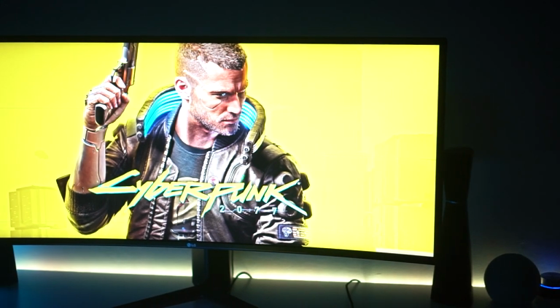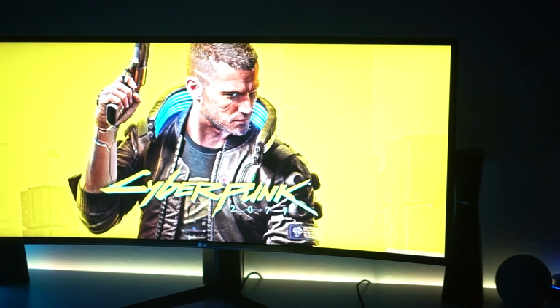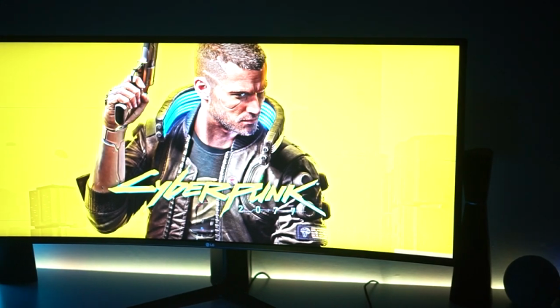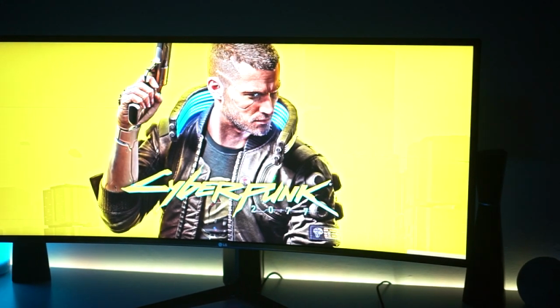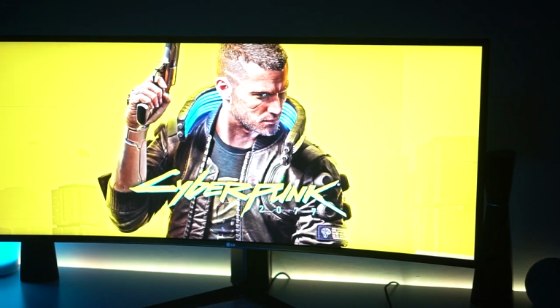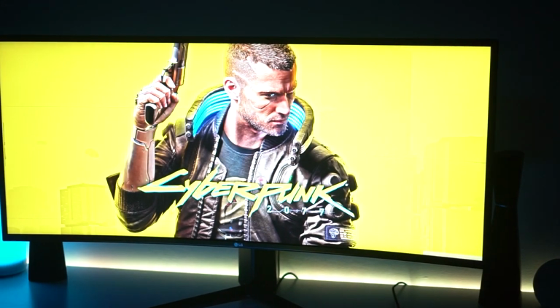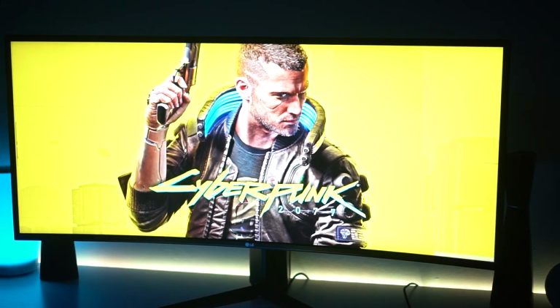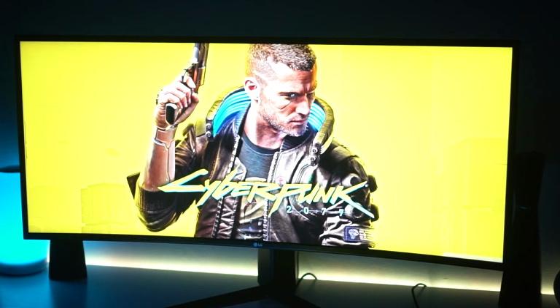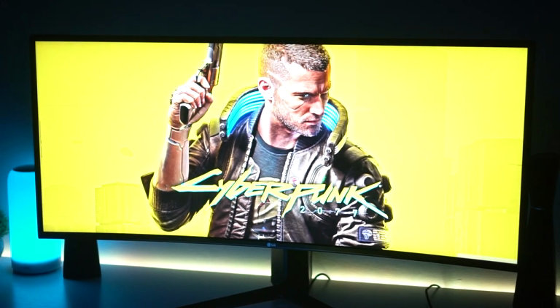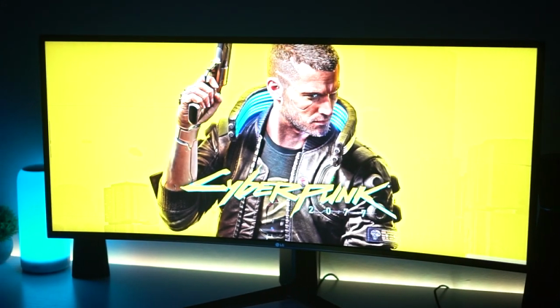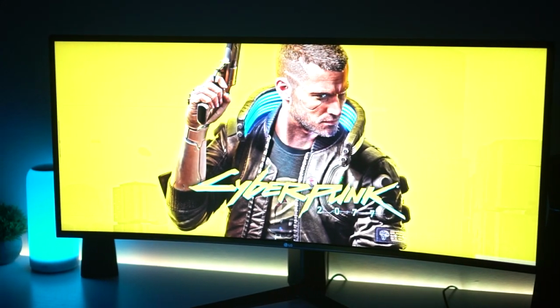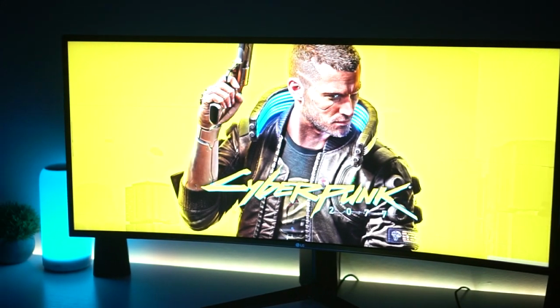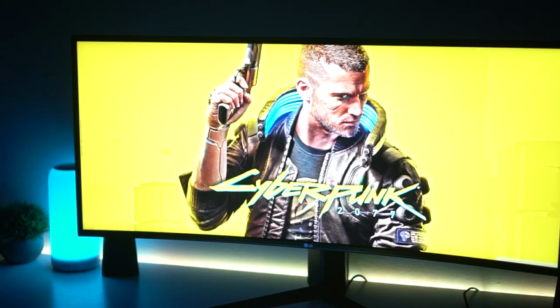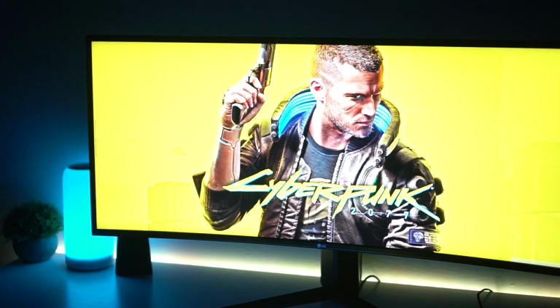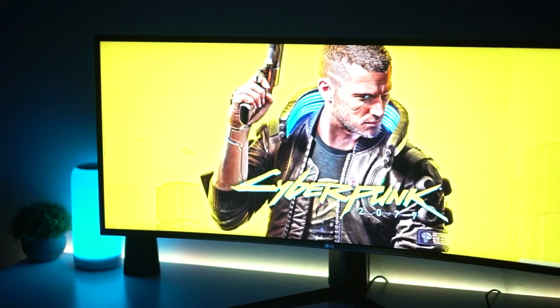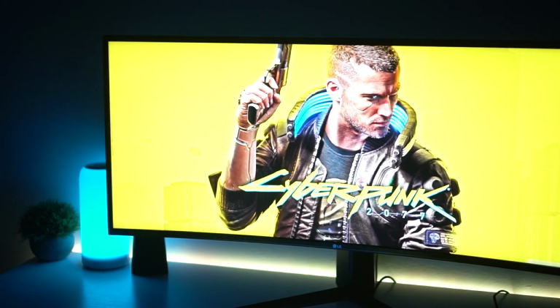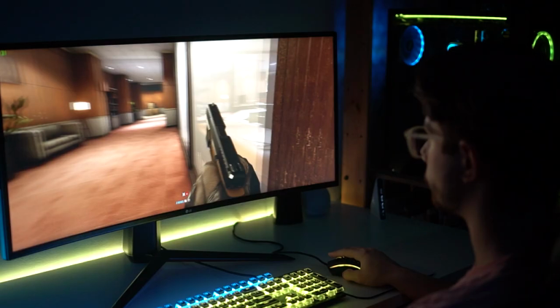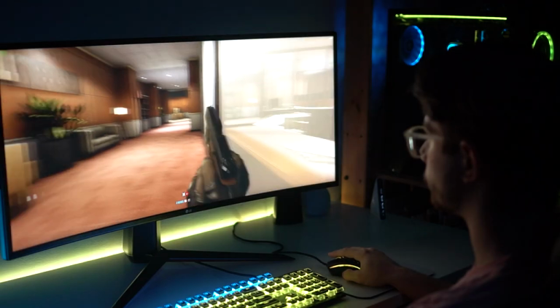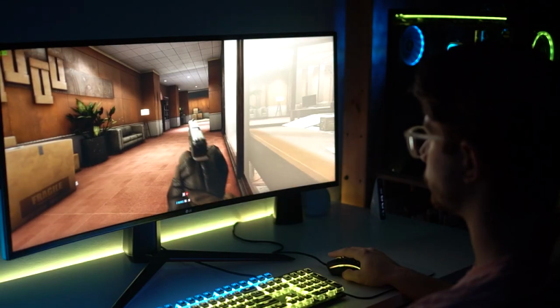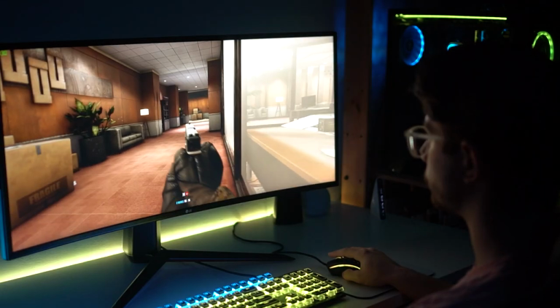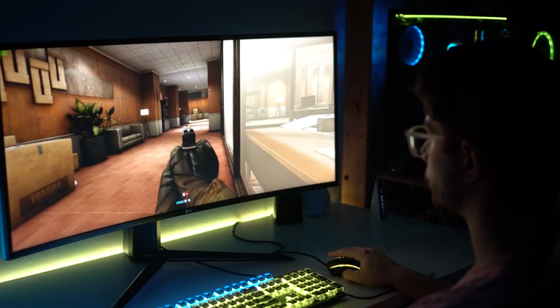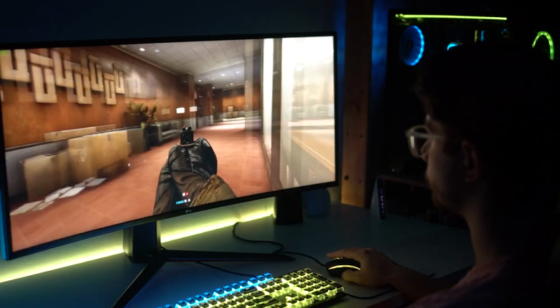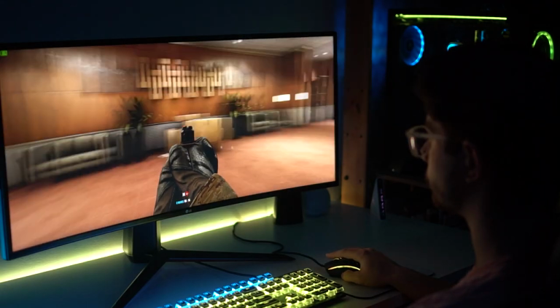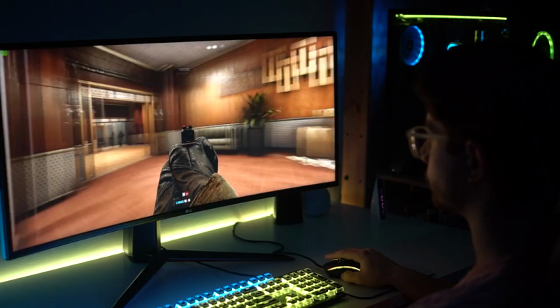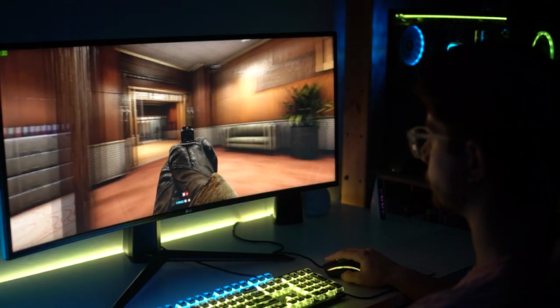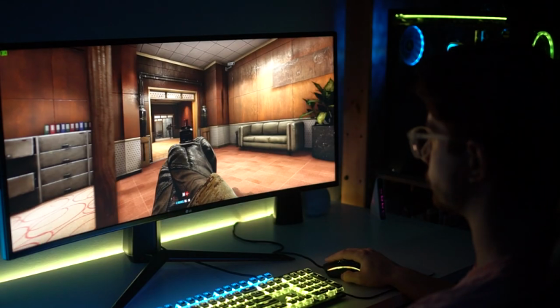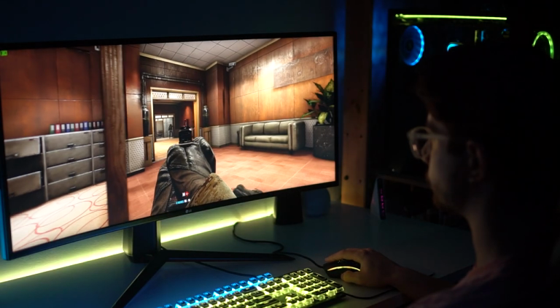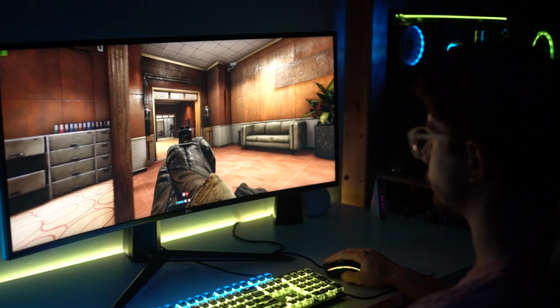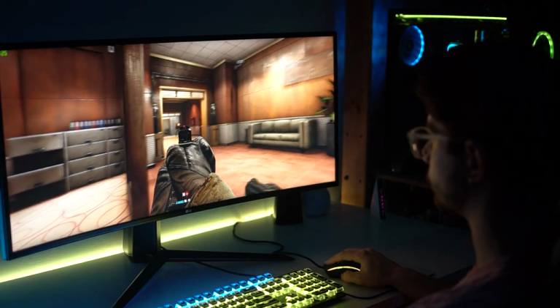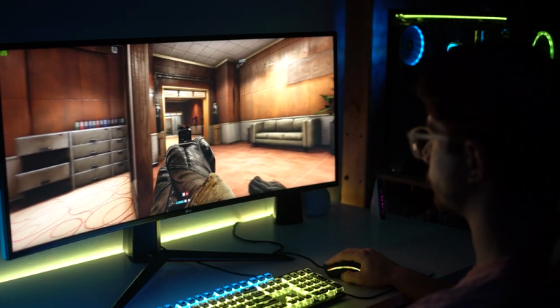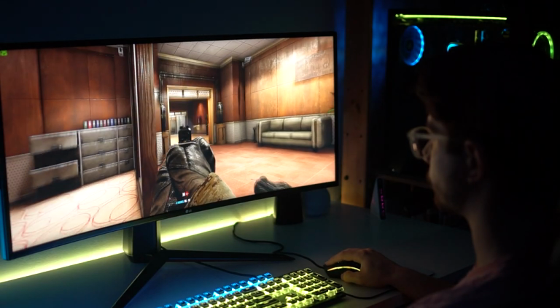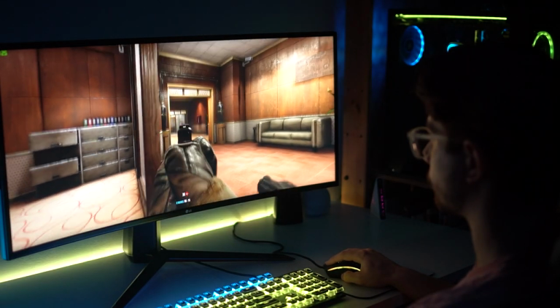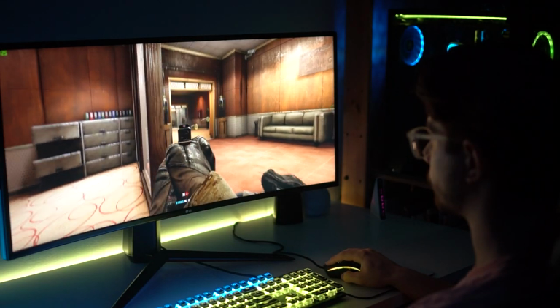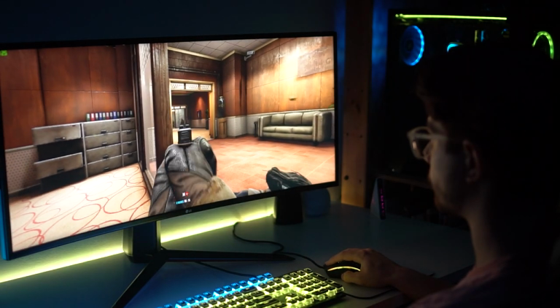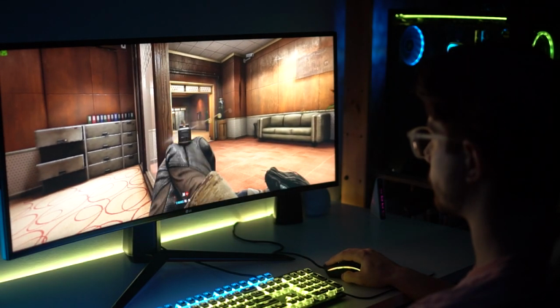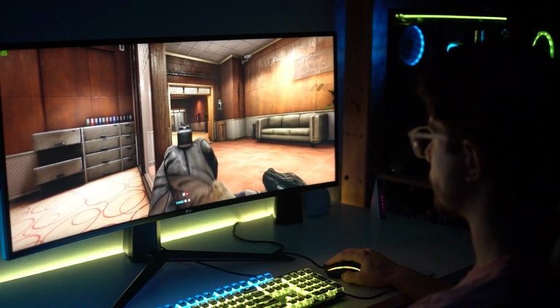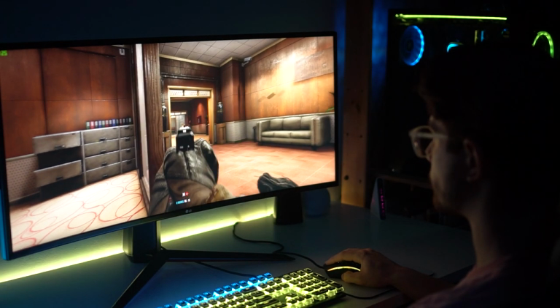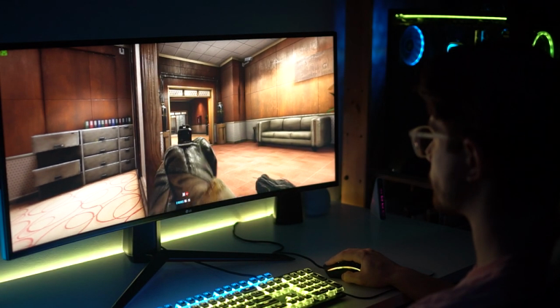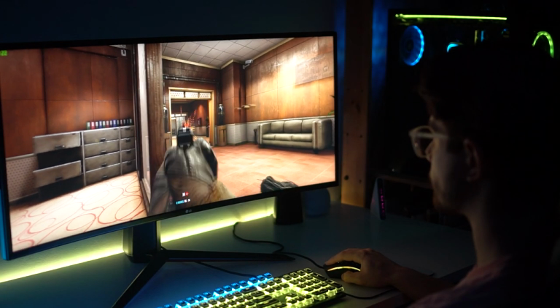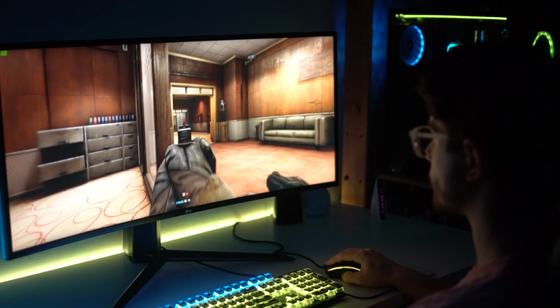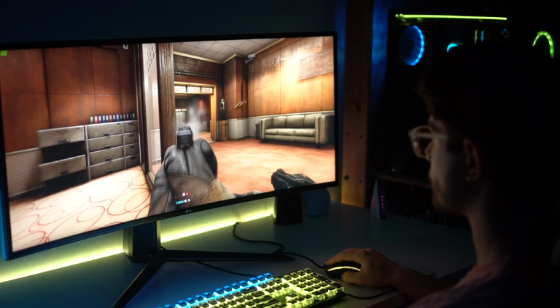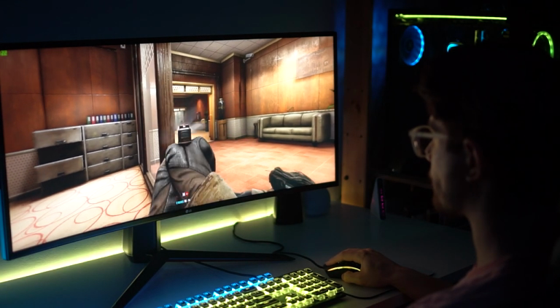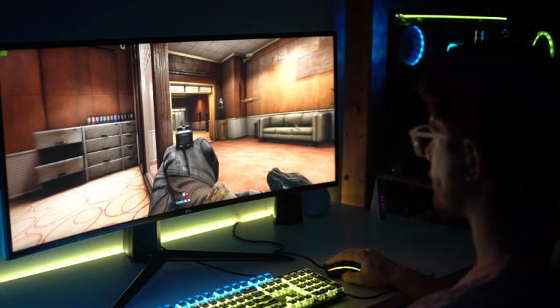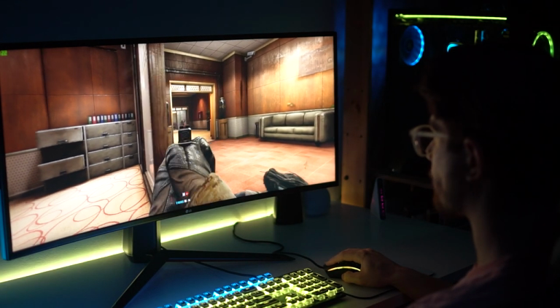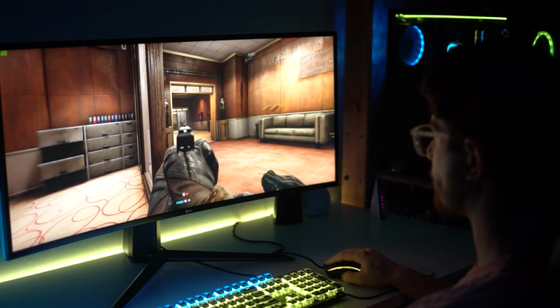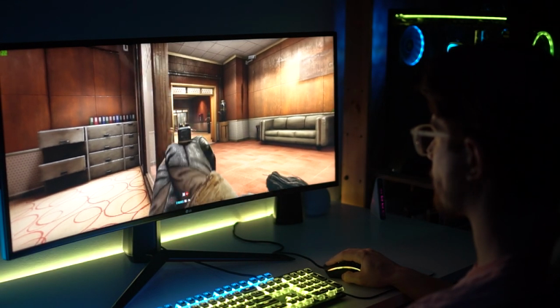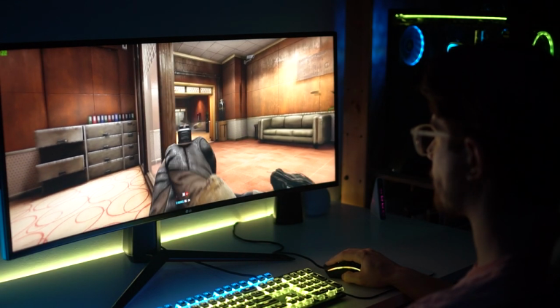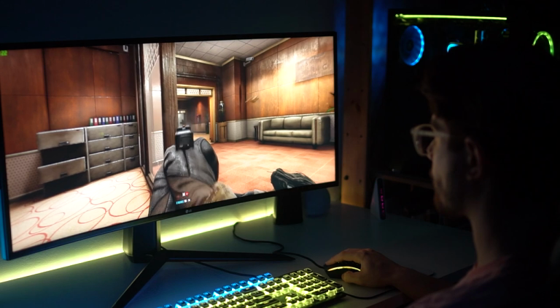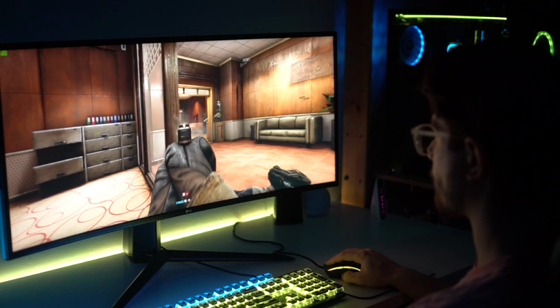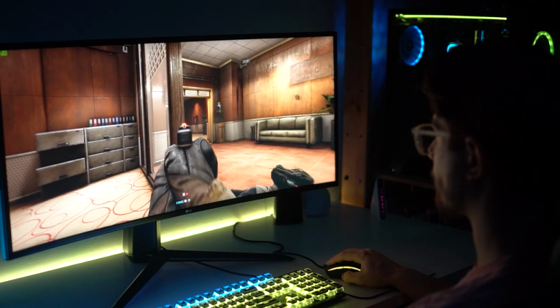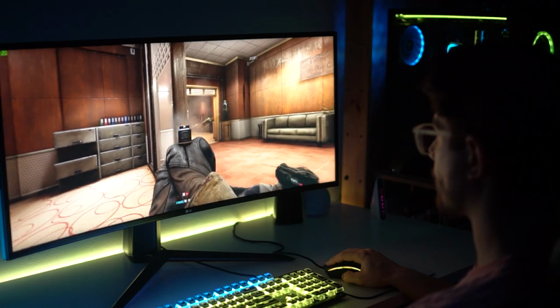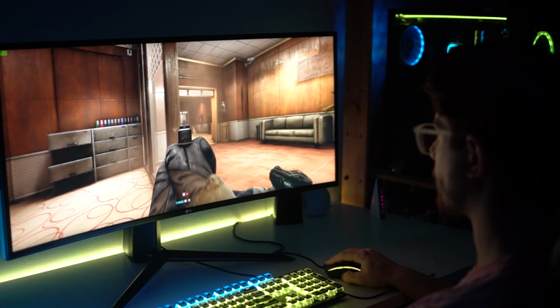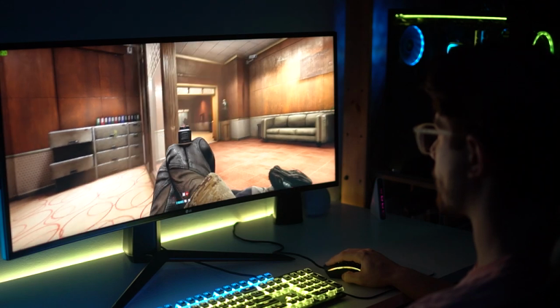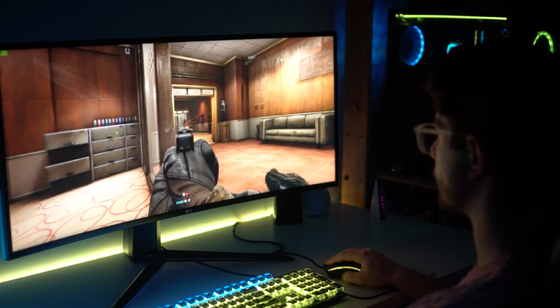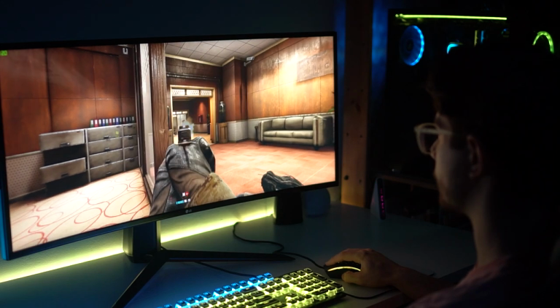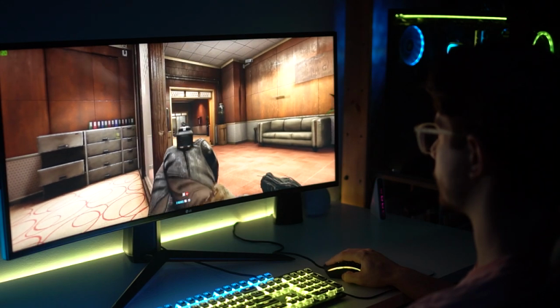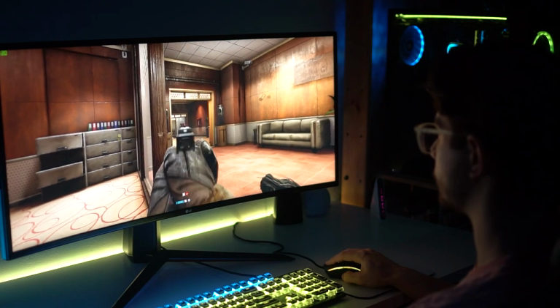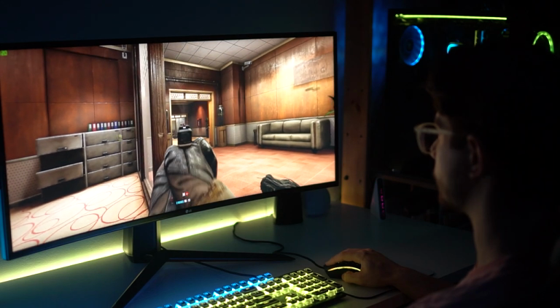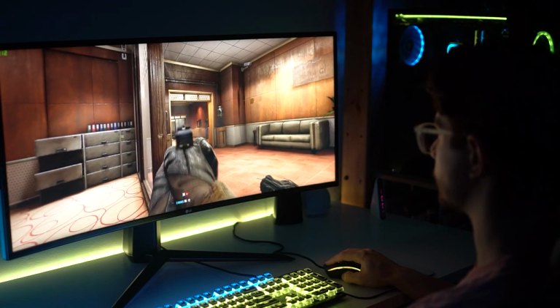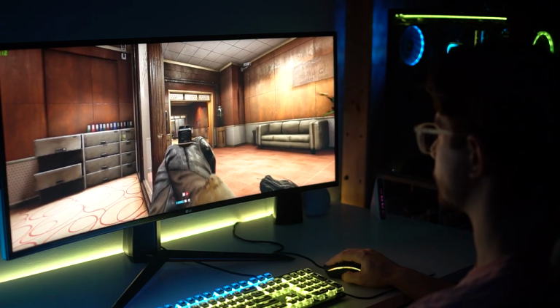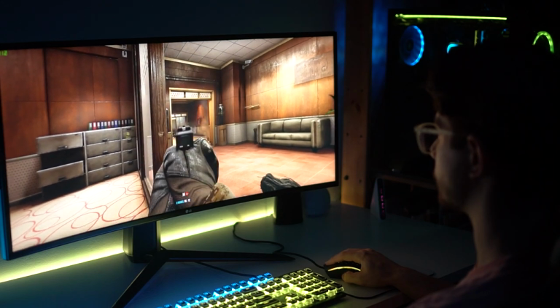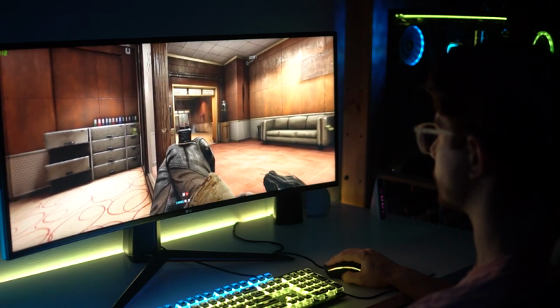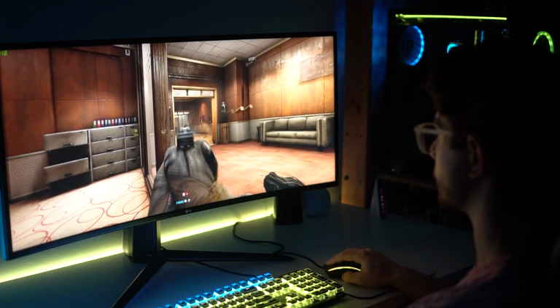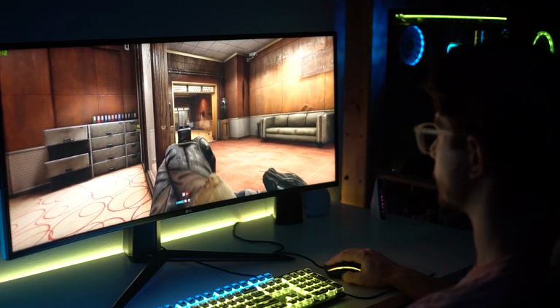It's 1440p and it's got G-Sync, so it's got a lot of stuff. It's a really nice monitor. Let's move on to the peripherals.